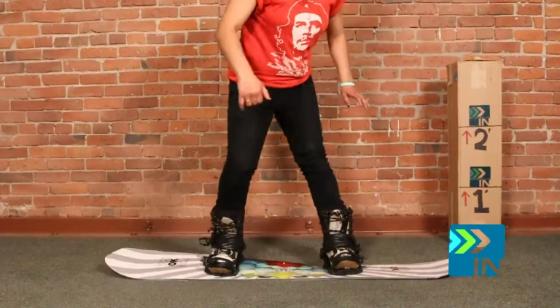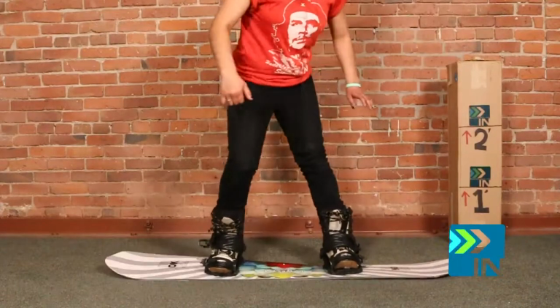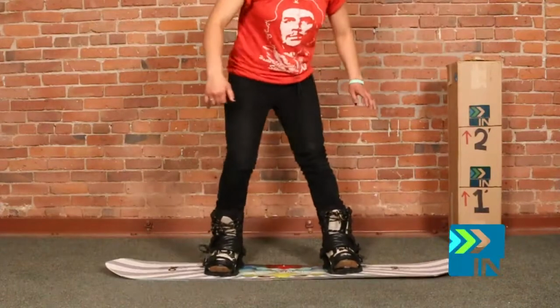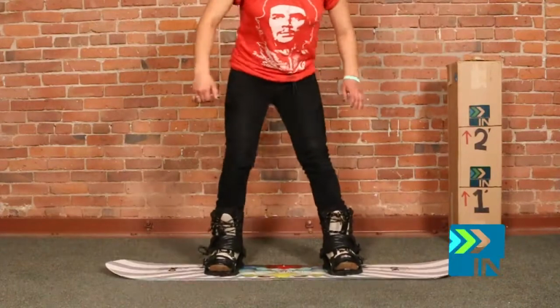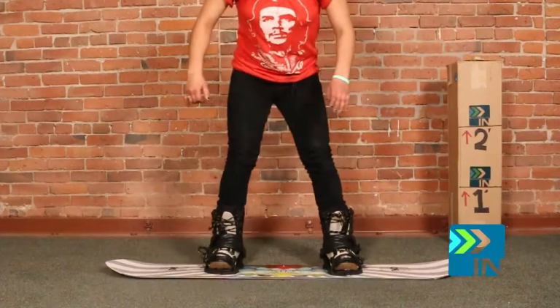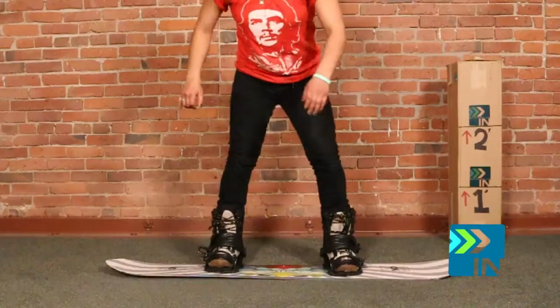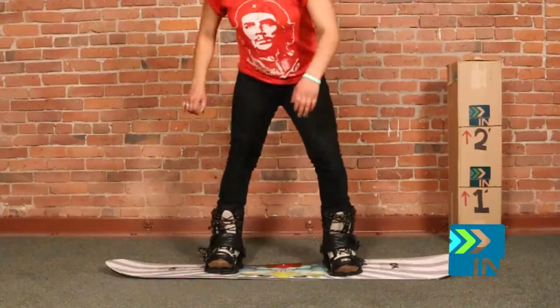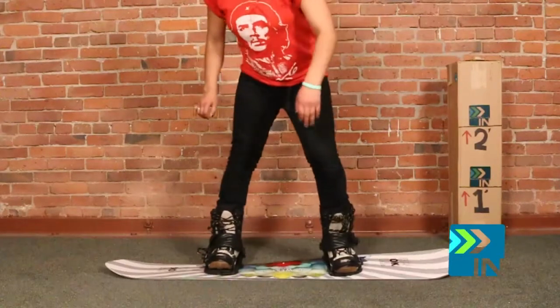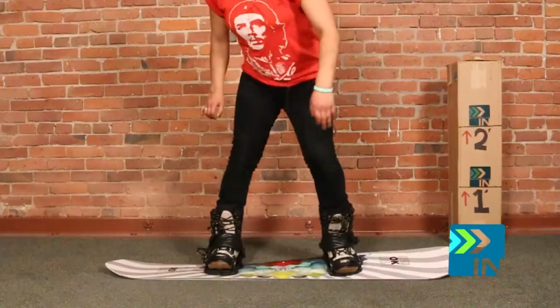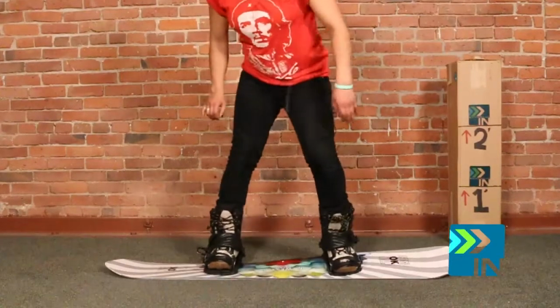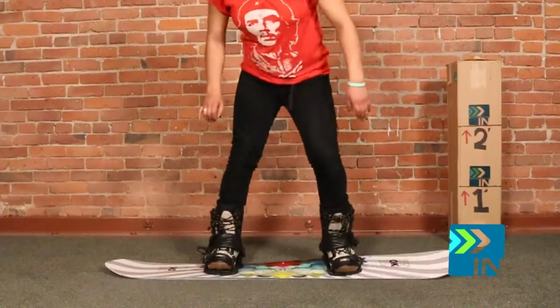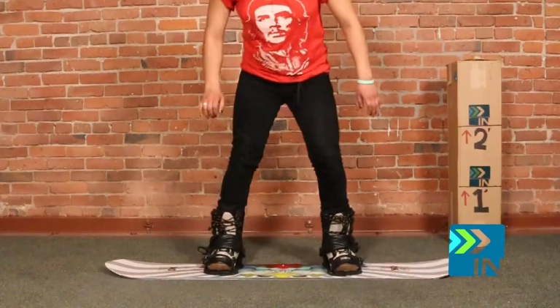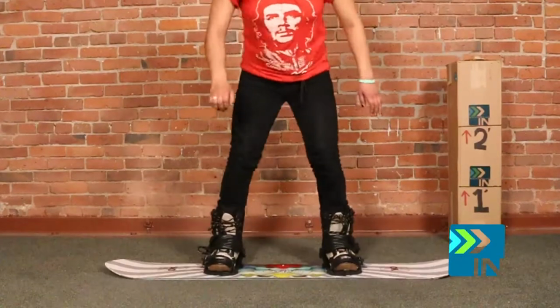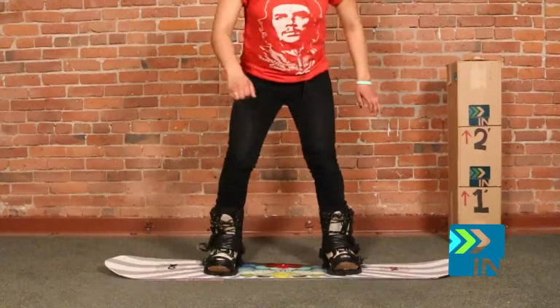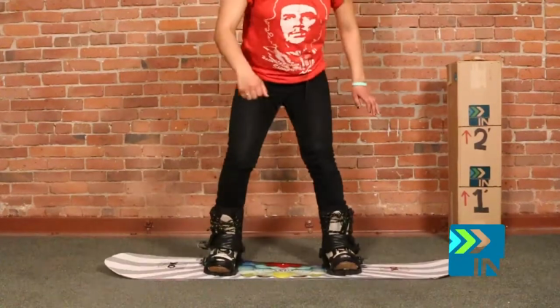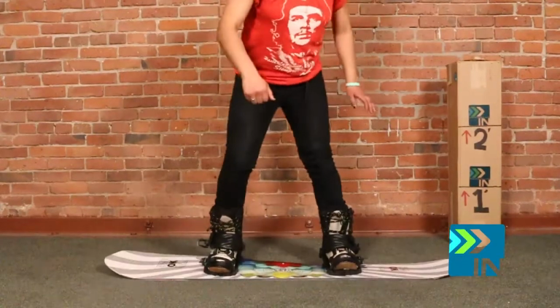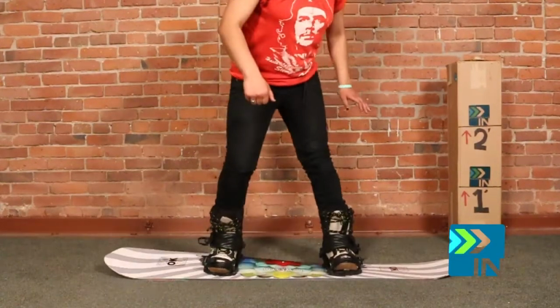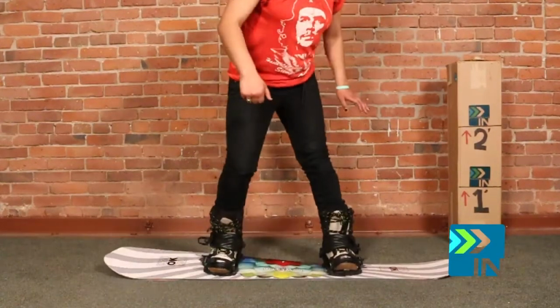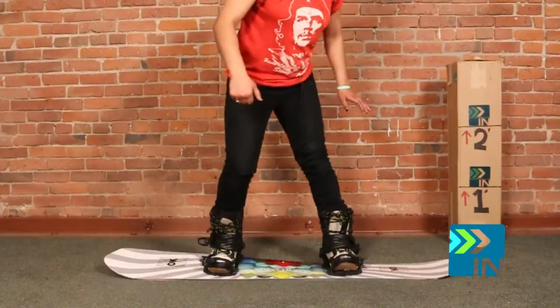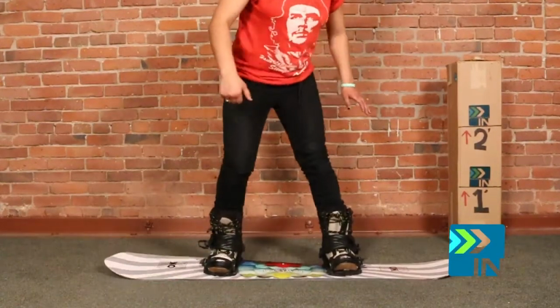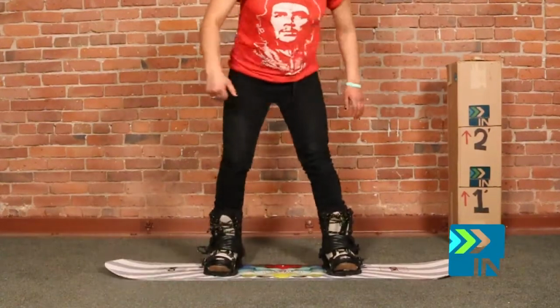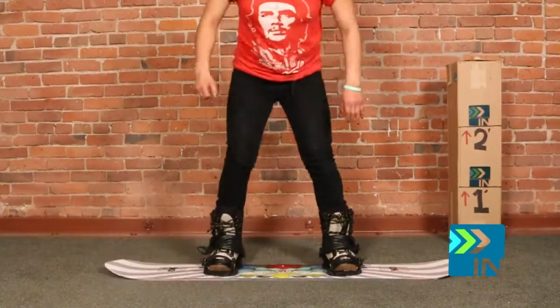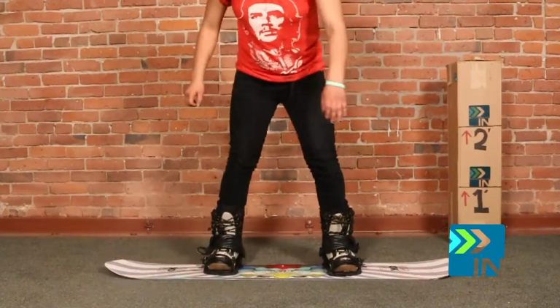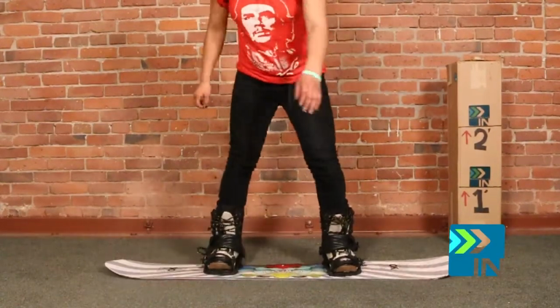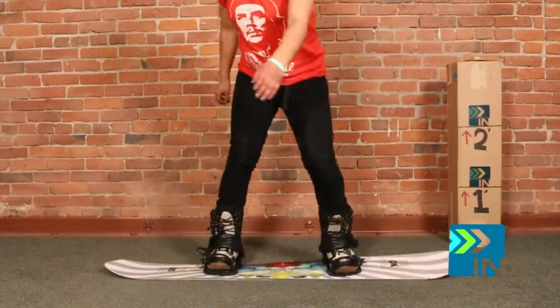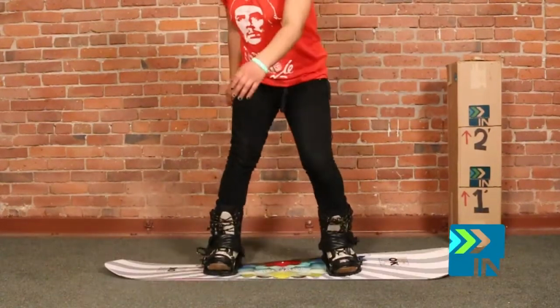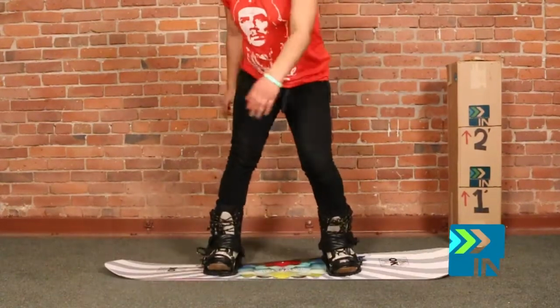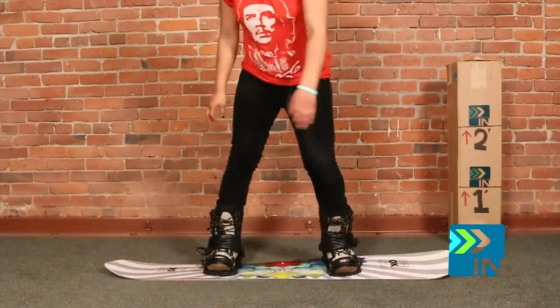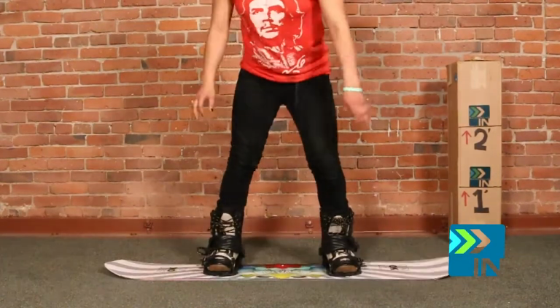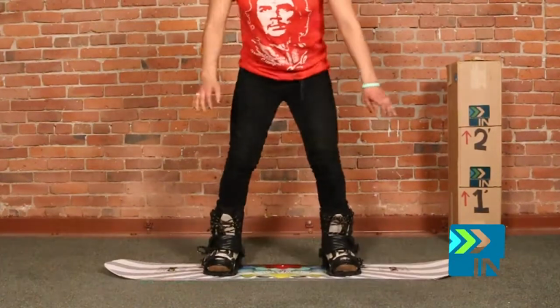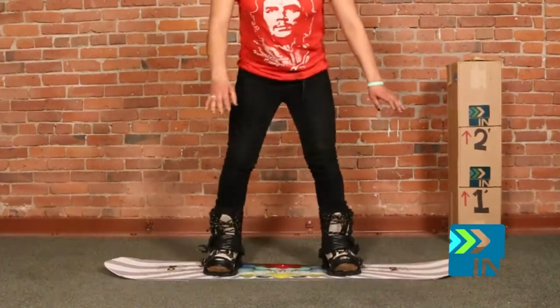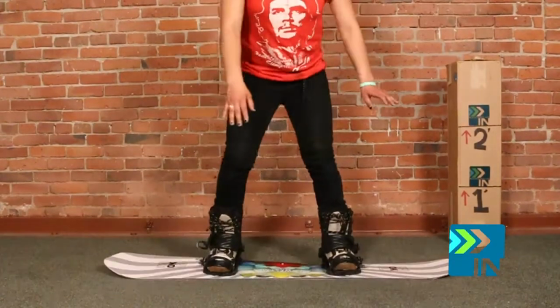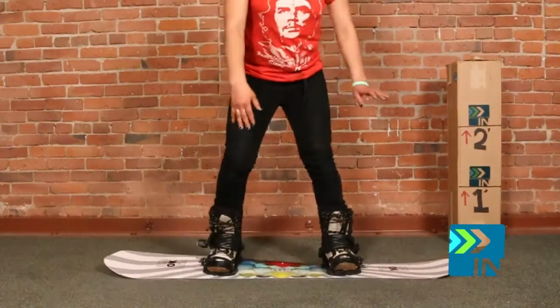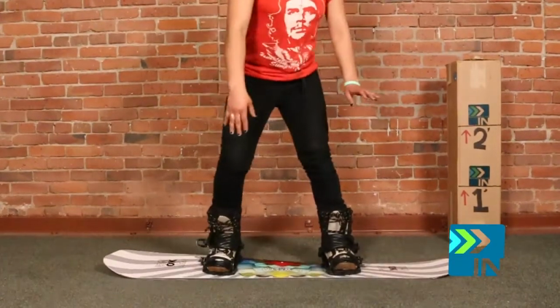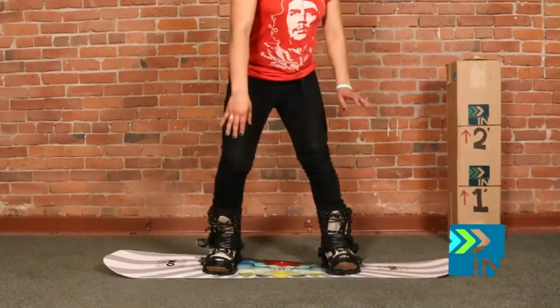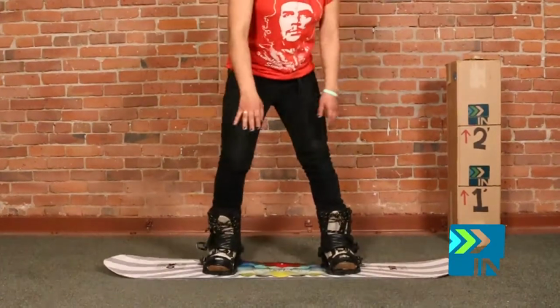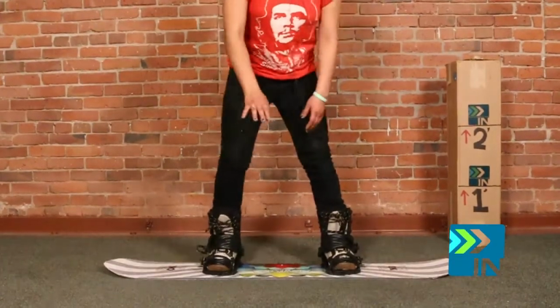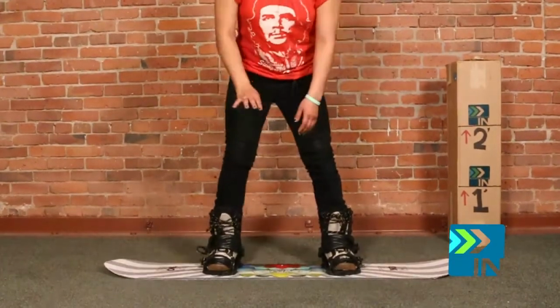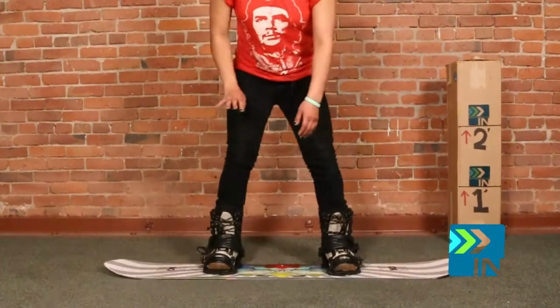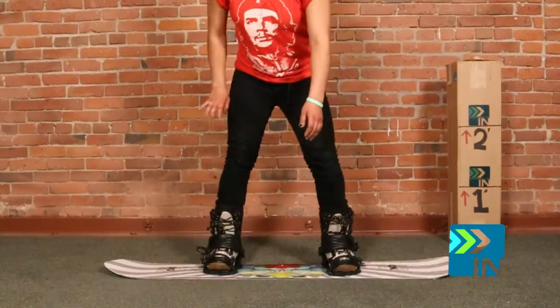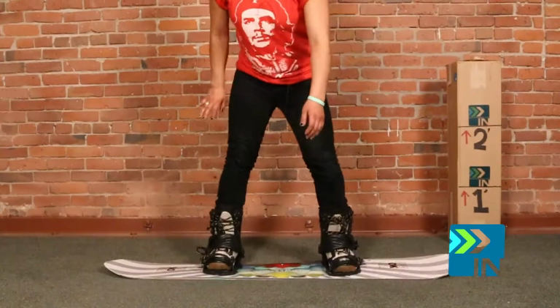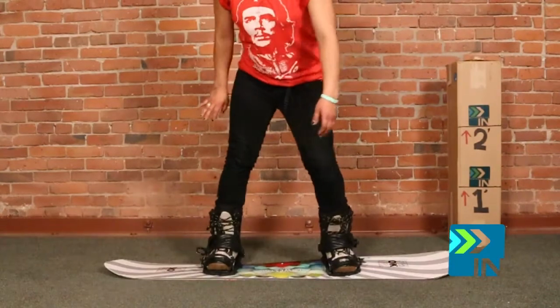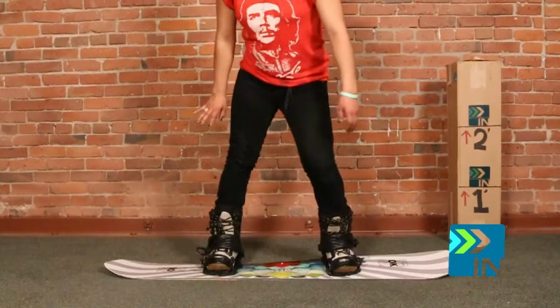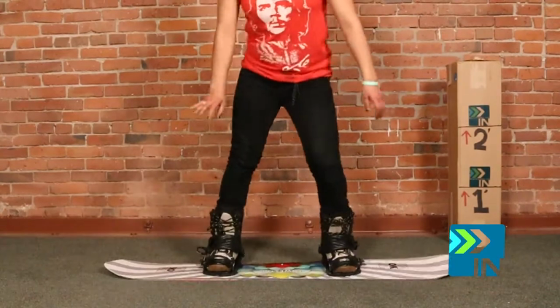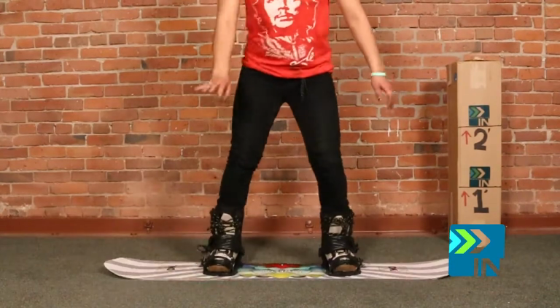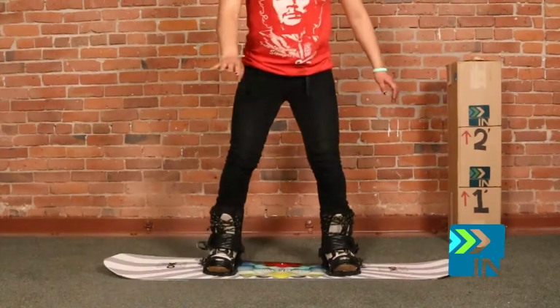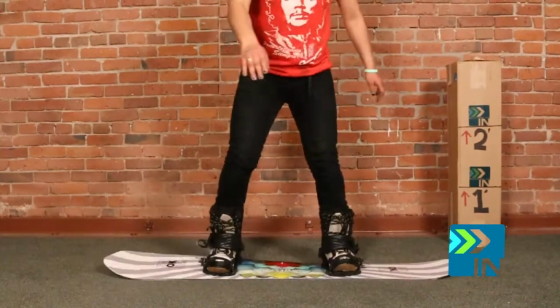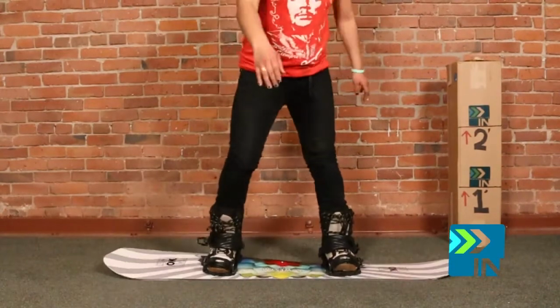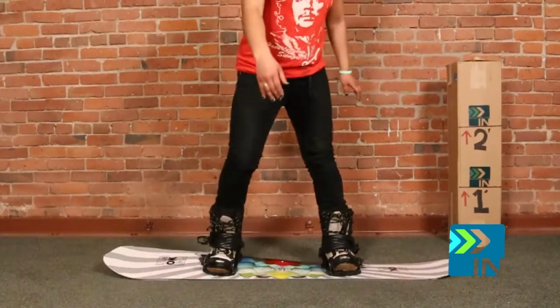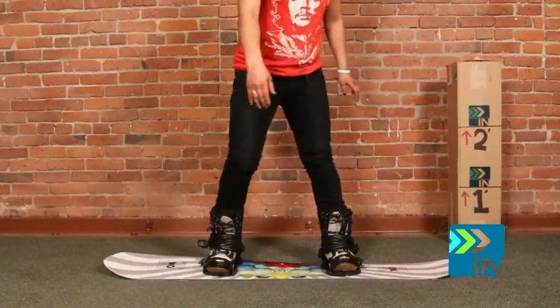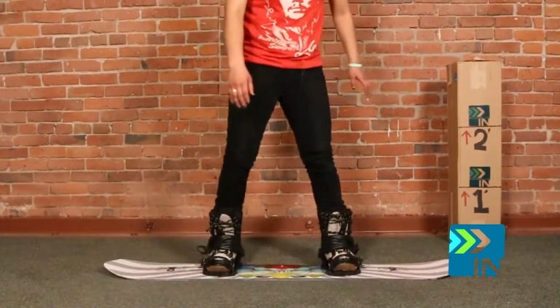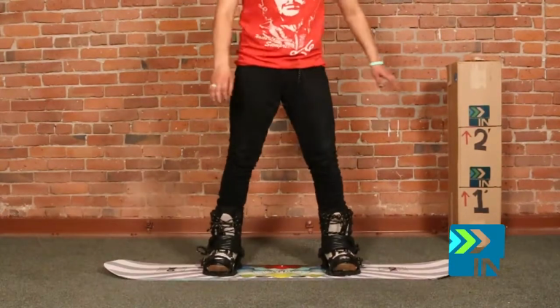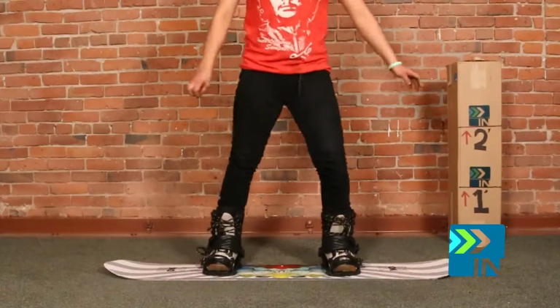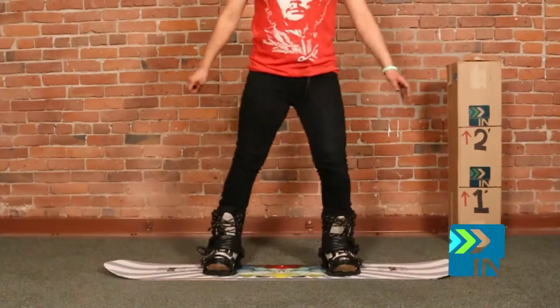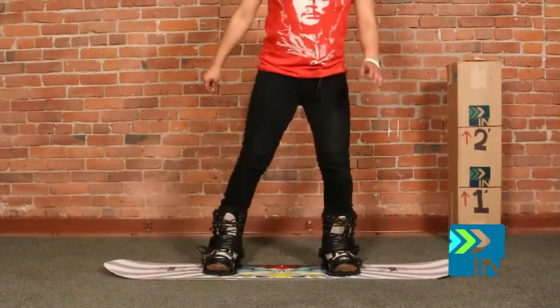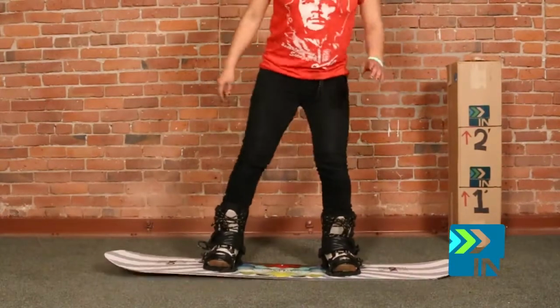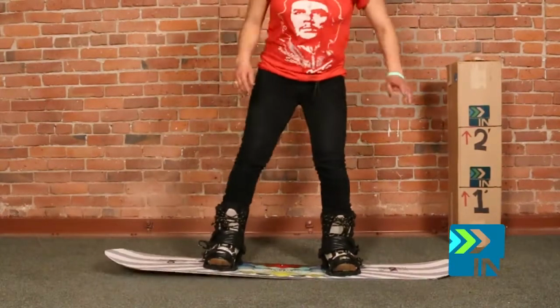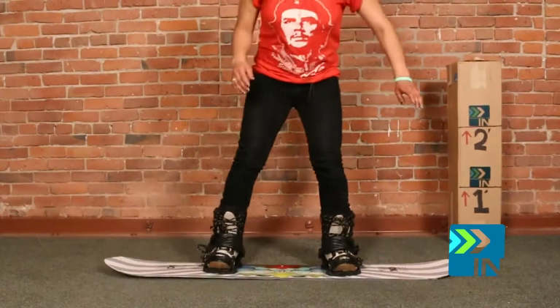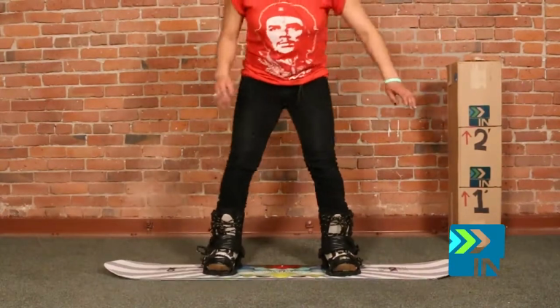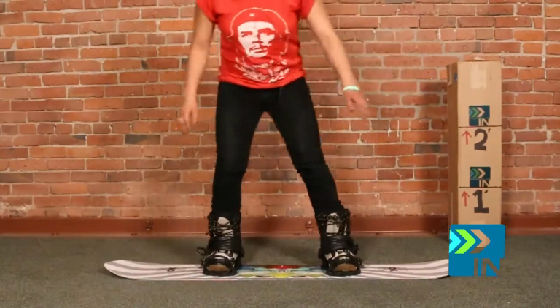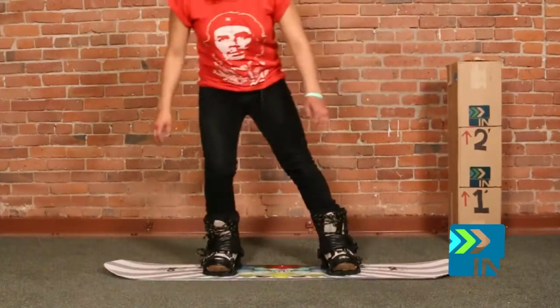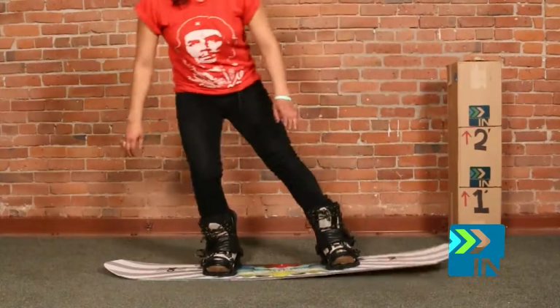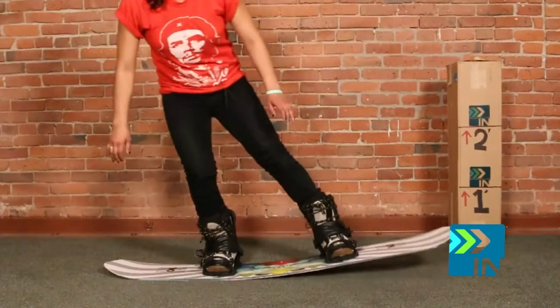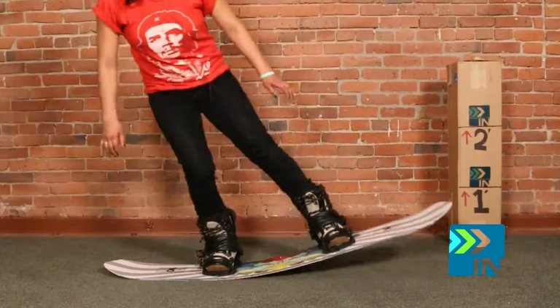Torsionally, it's a little bit more on the stiffer side as well. I'd say medium stiffness. And then max flex —